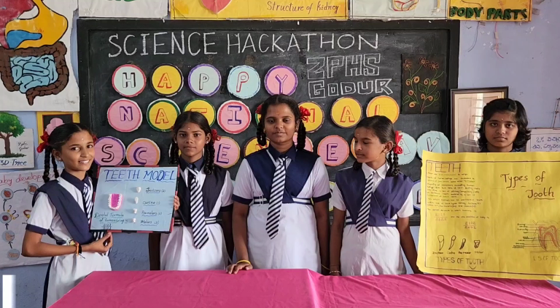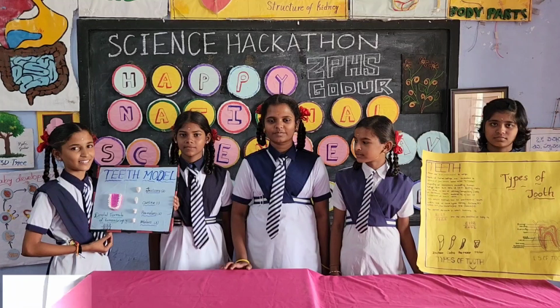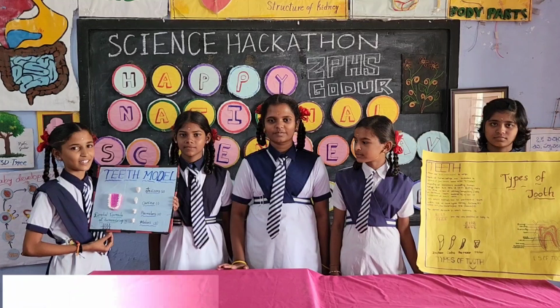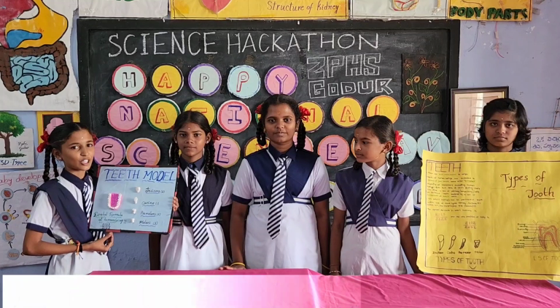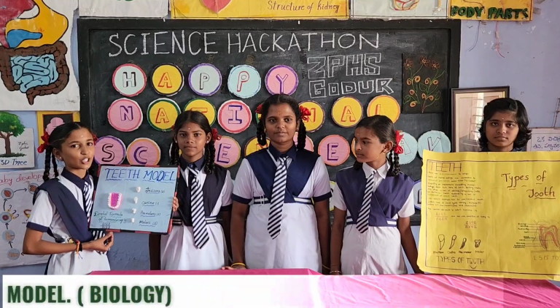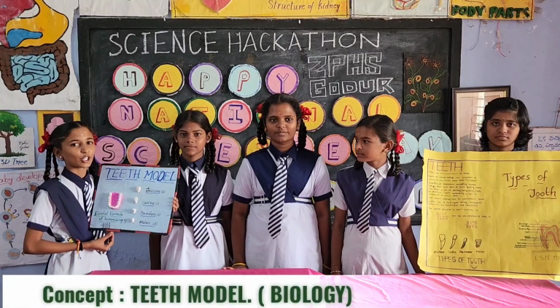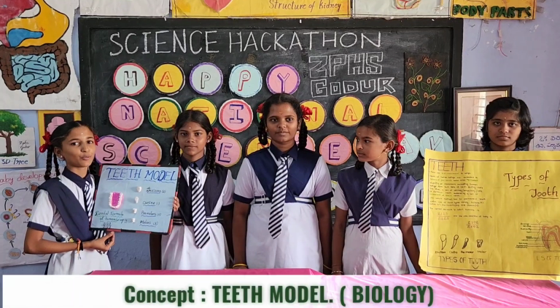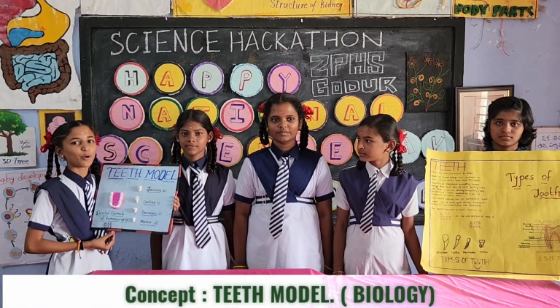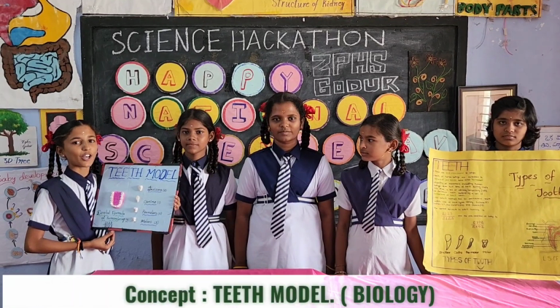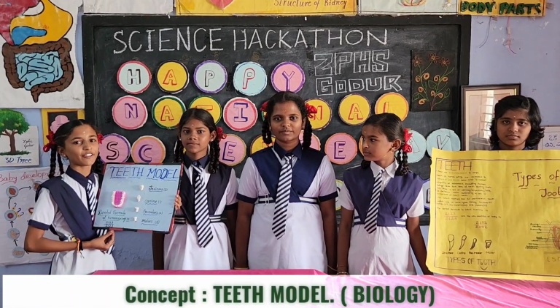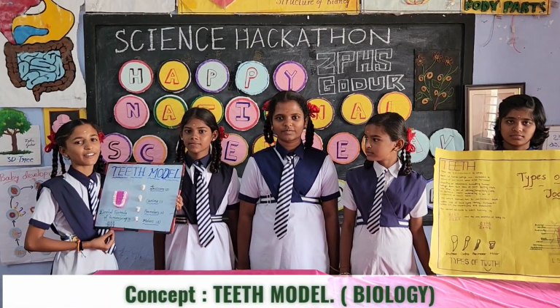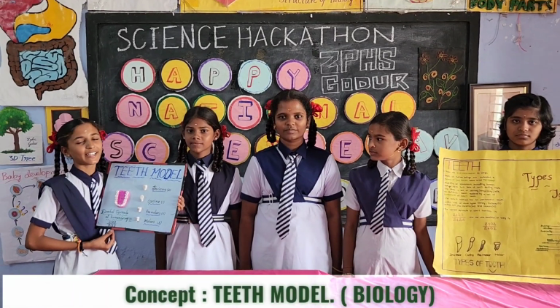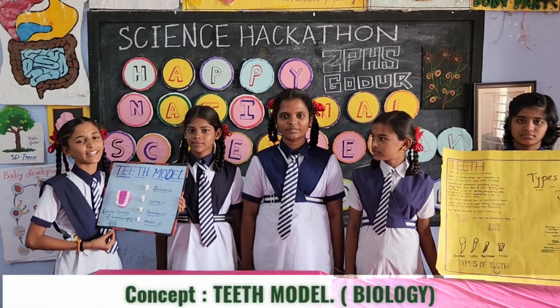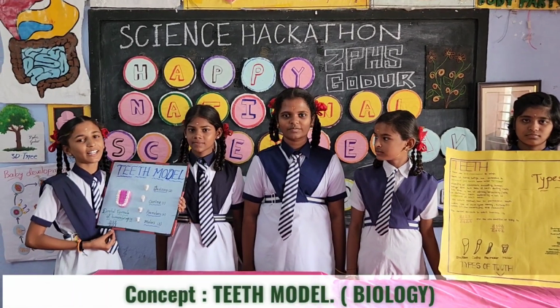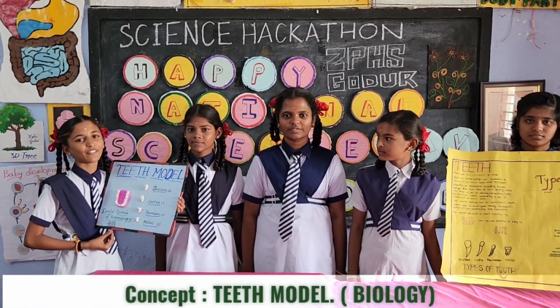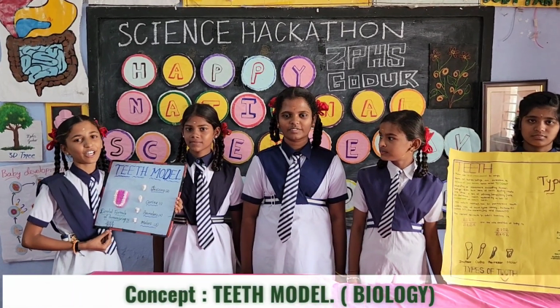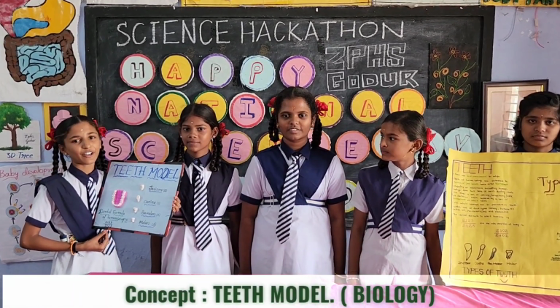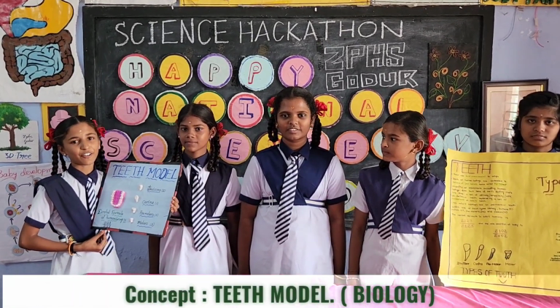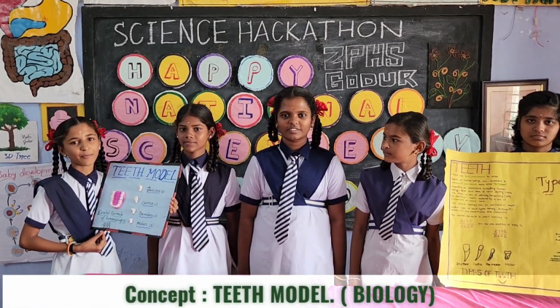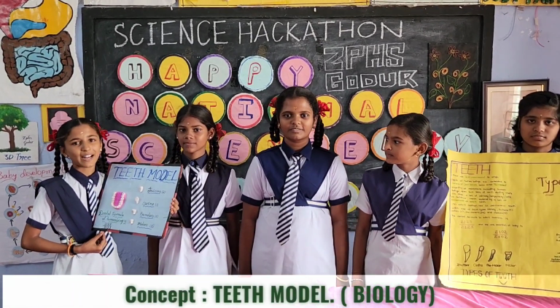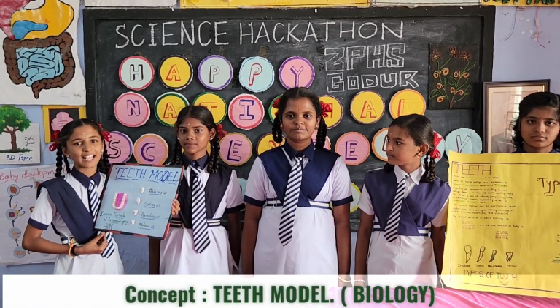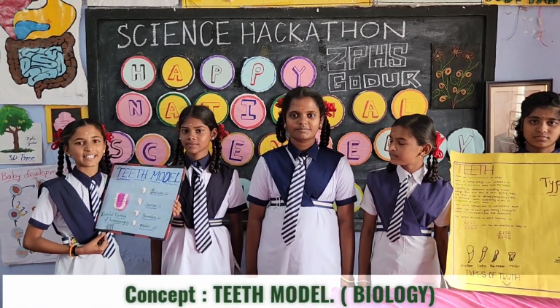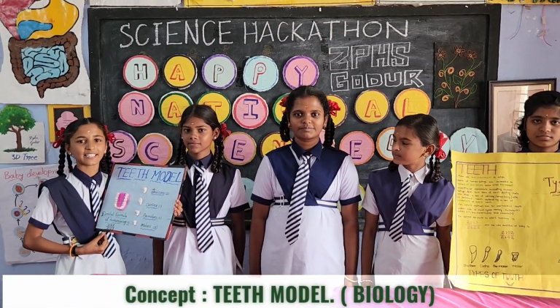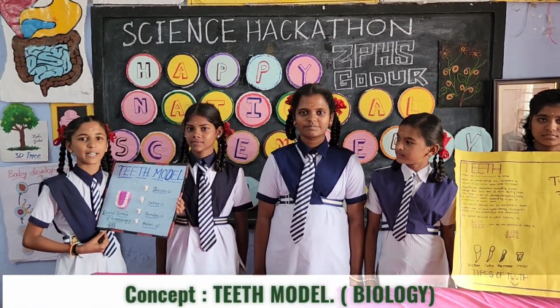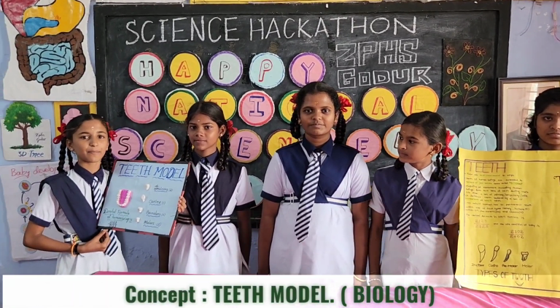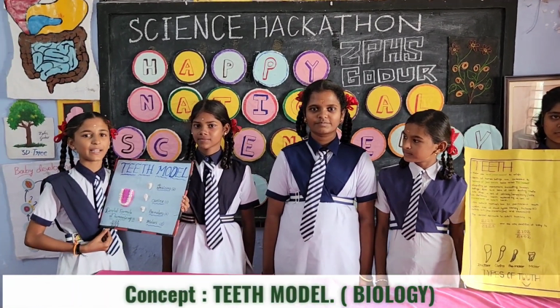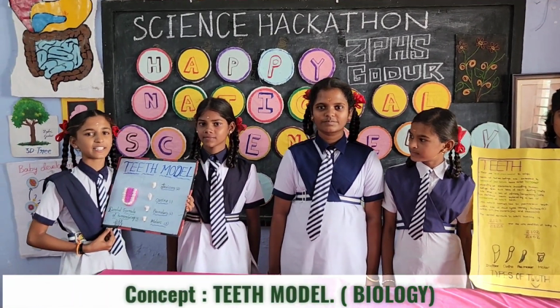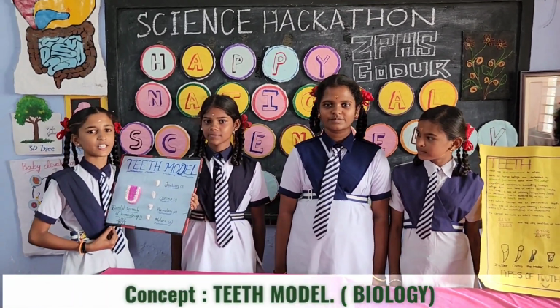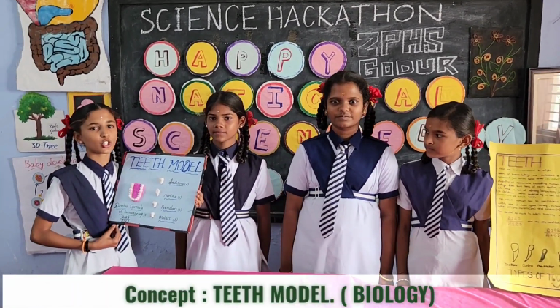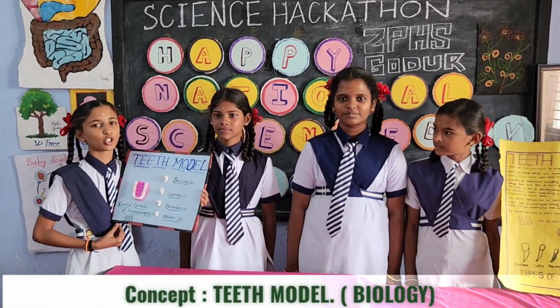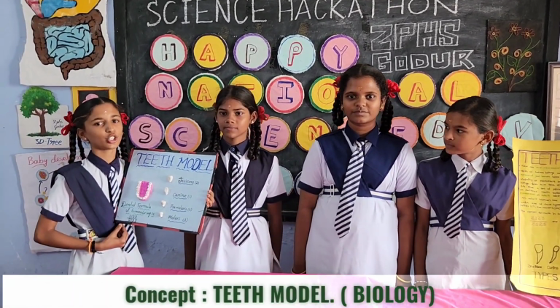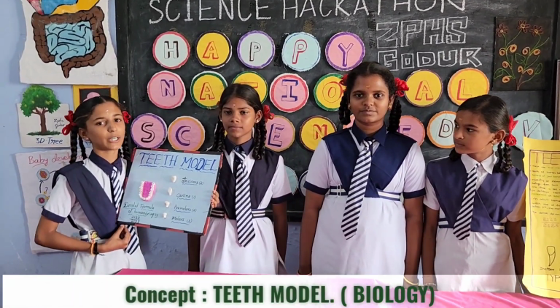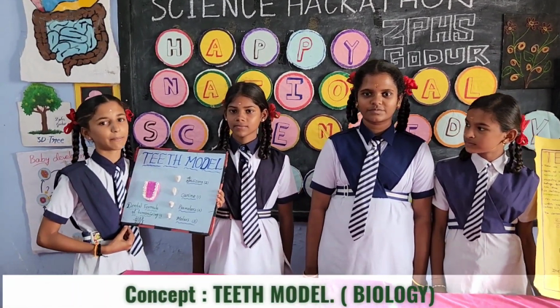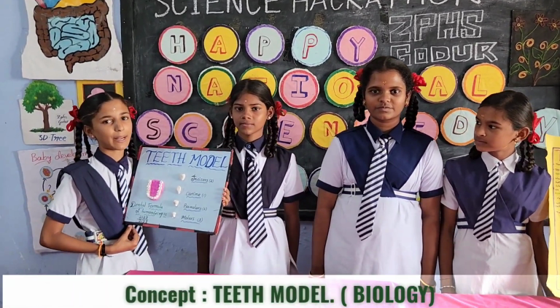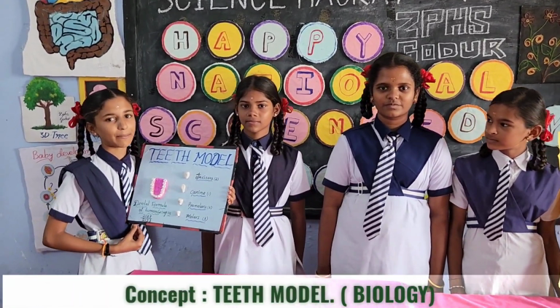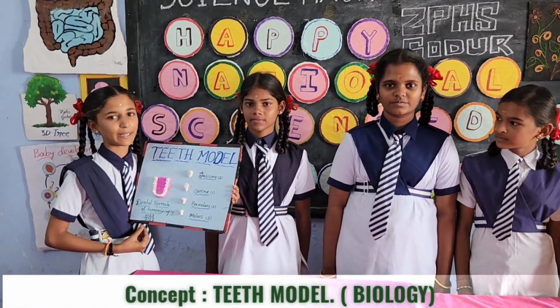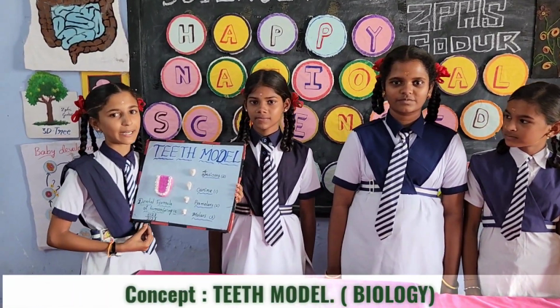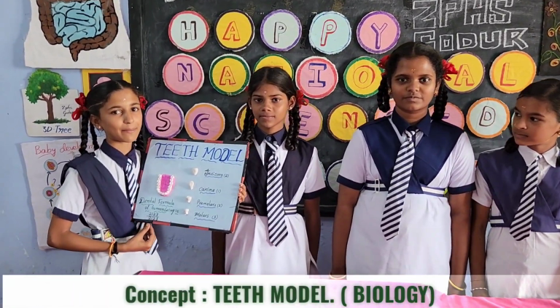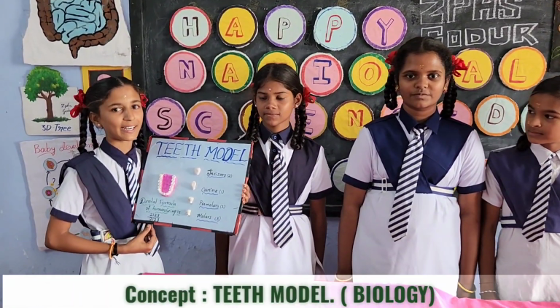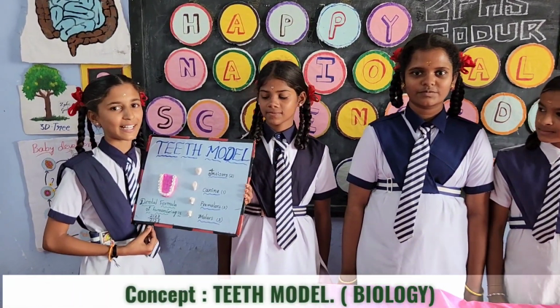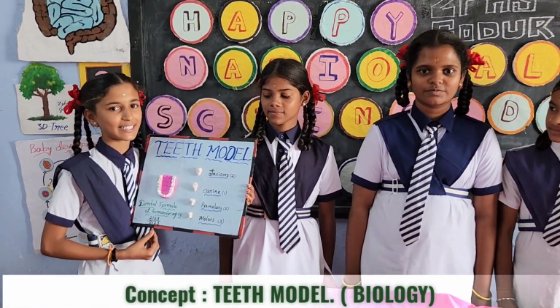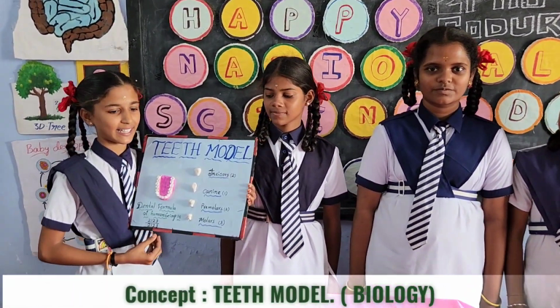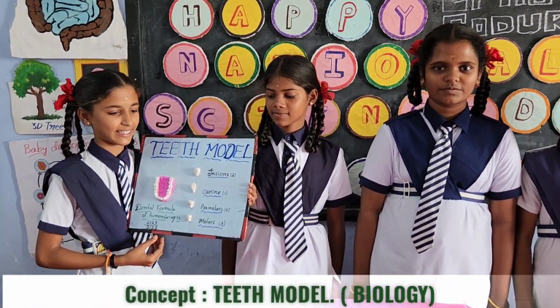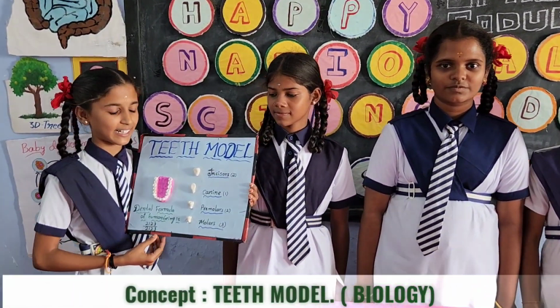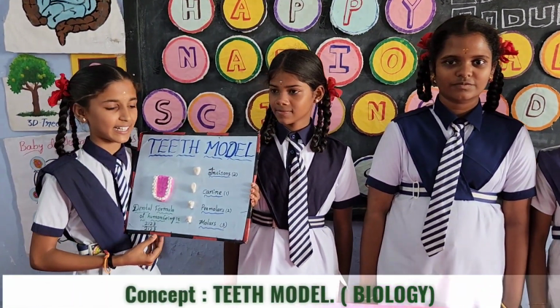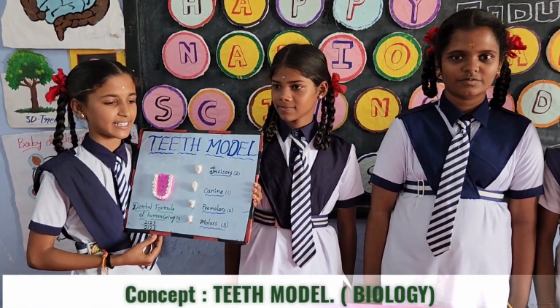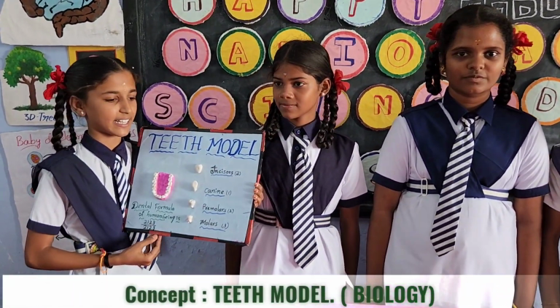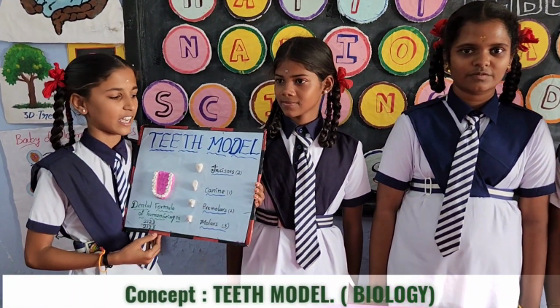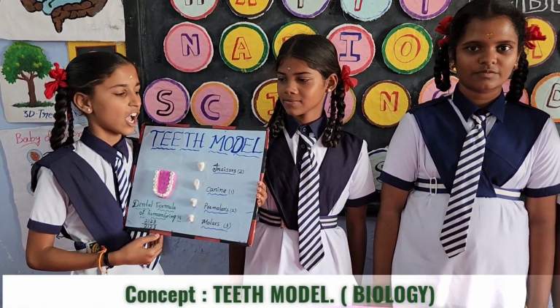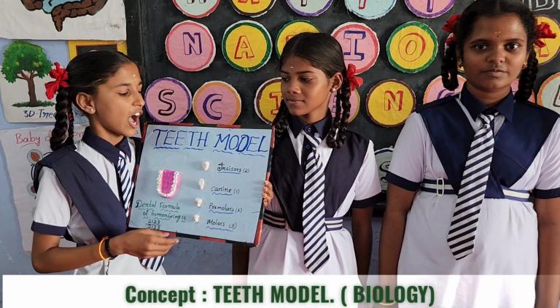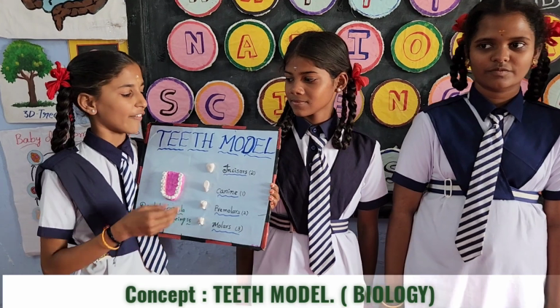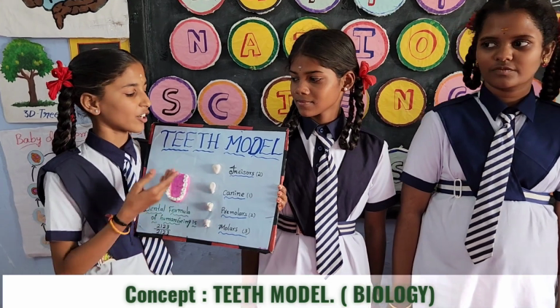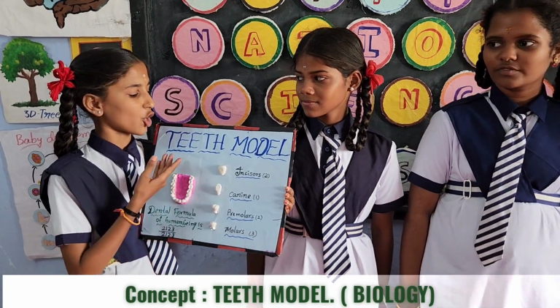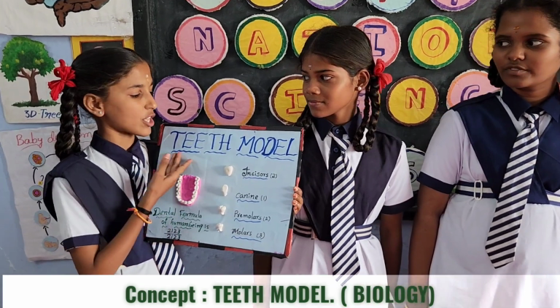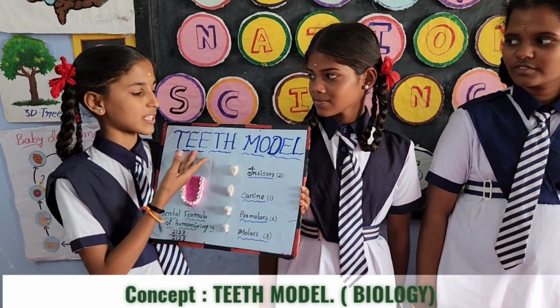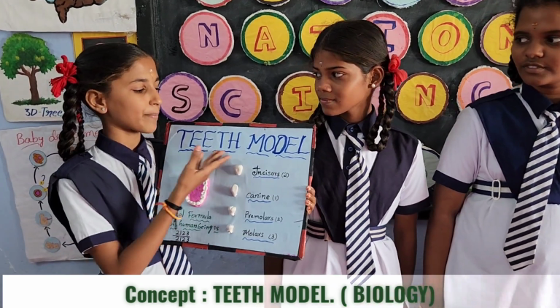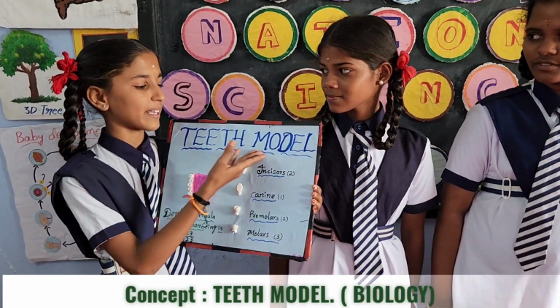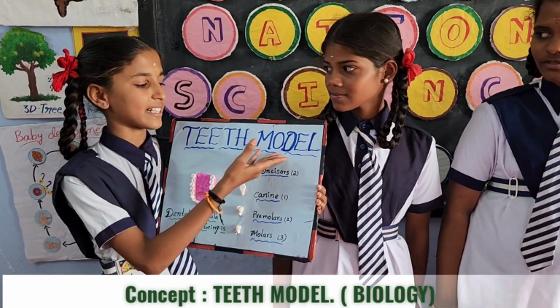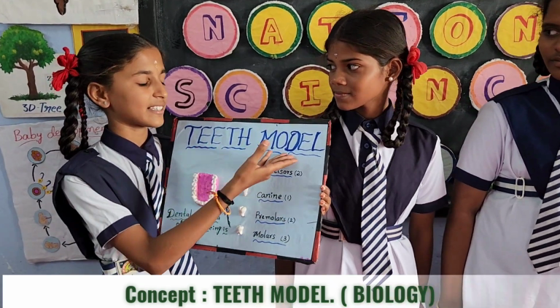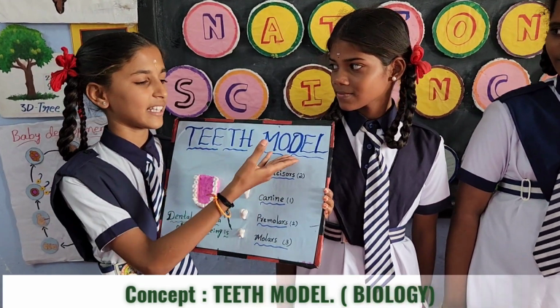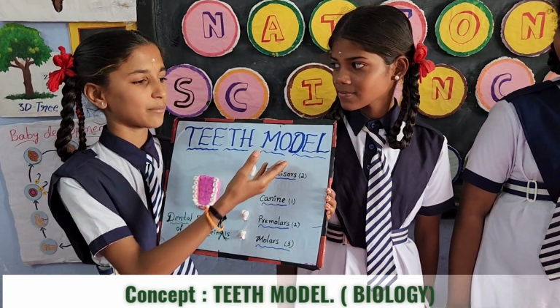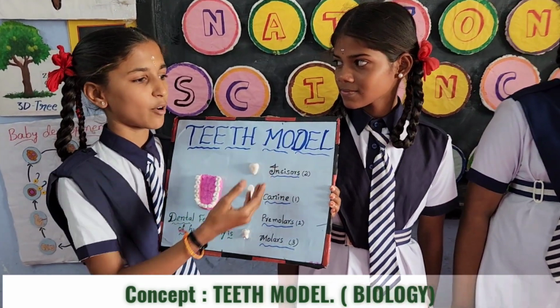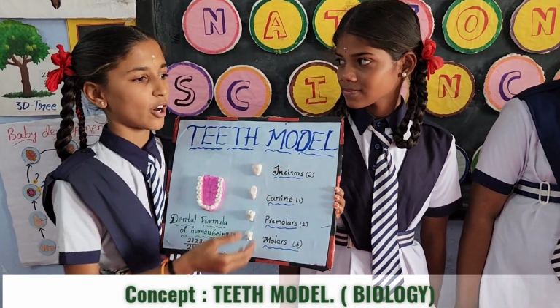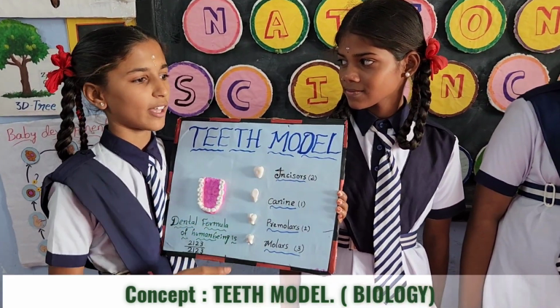Good morning, my friends. We are from Placid Jetfields, Gozu, Ibrahim Patnam, Mata, J.T.L.I.S.T. Our concept is teeth model.